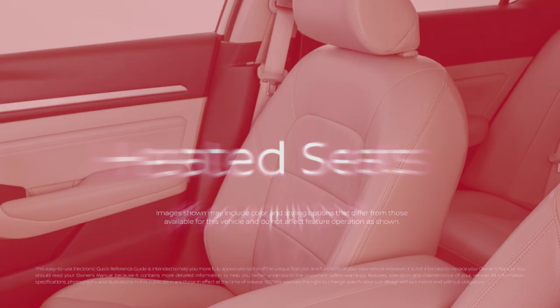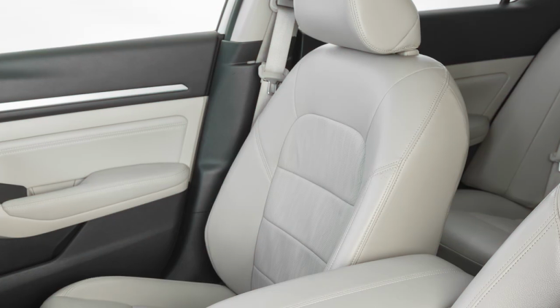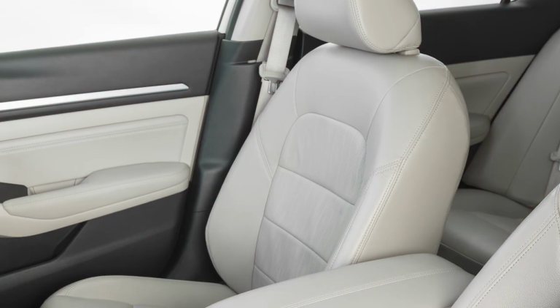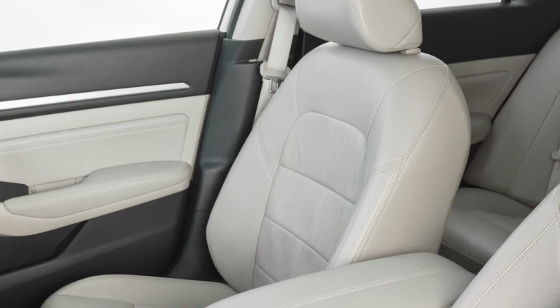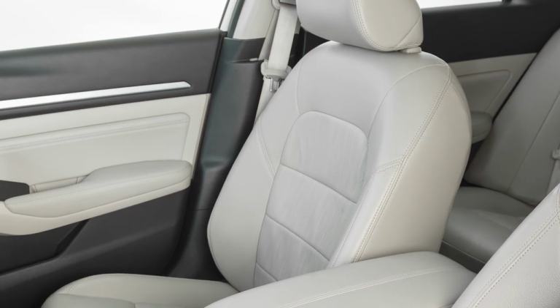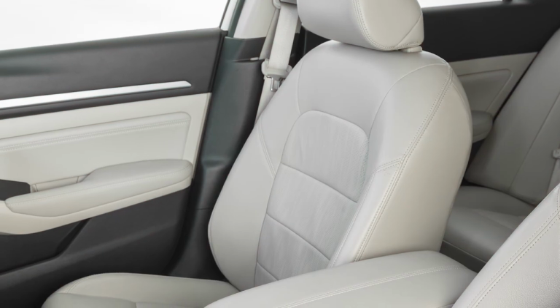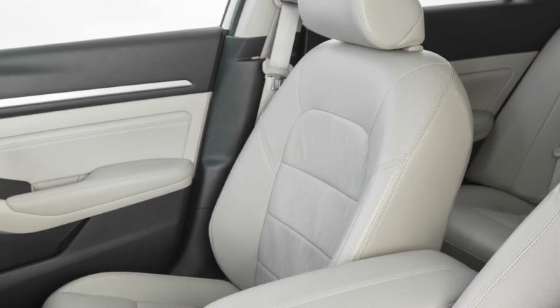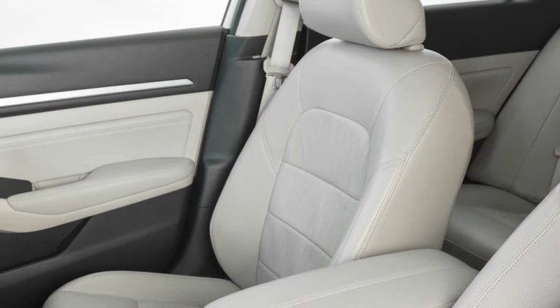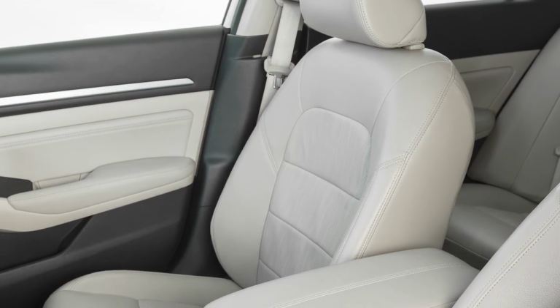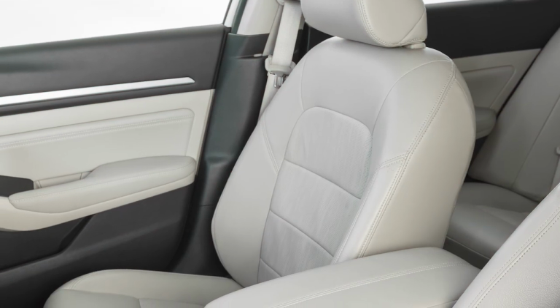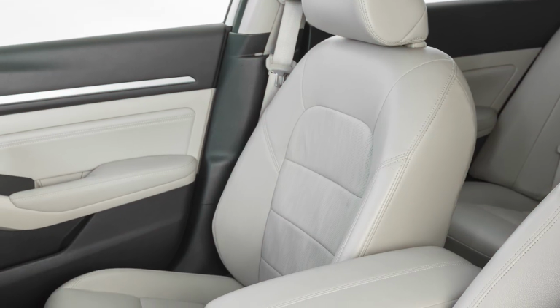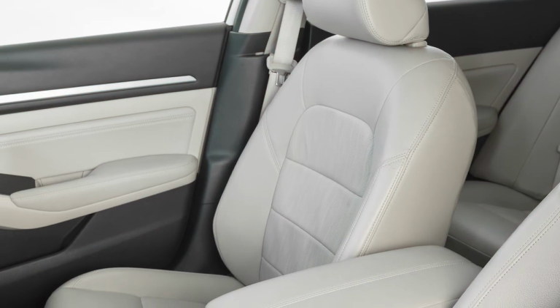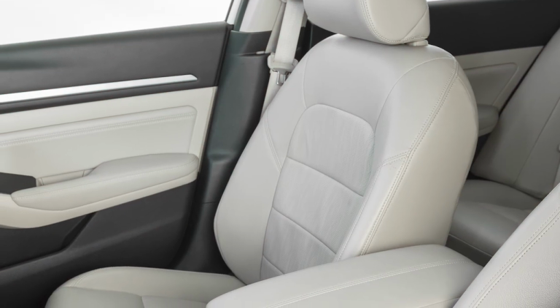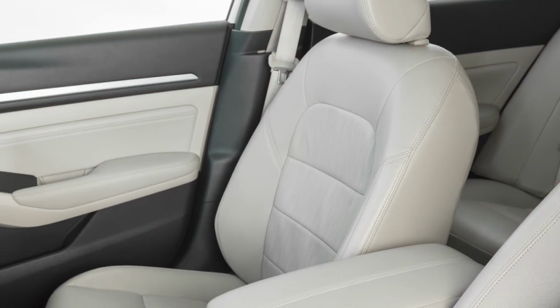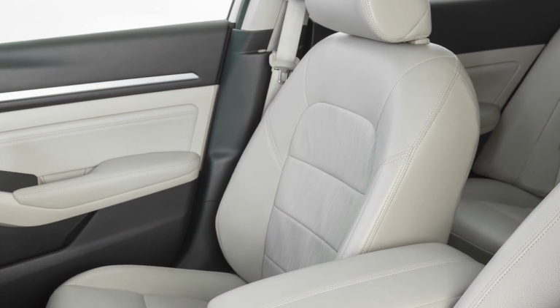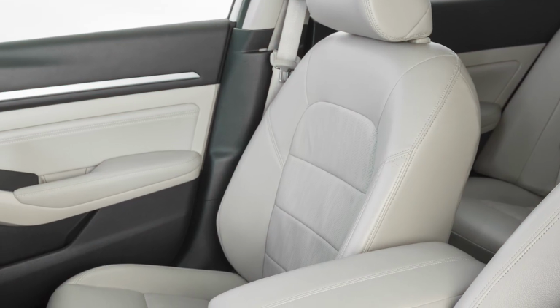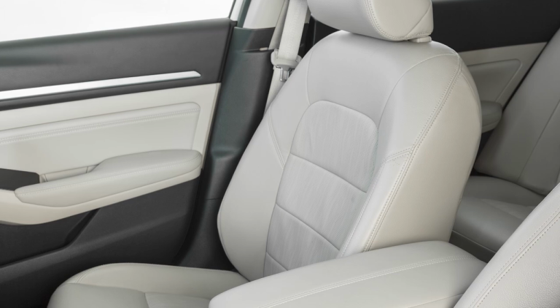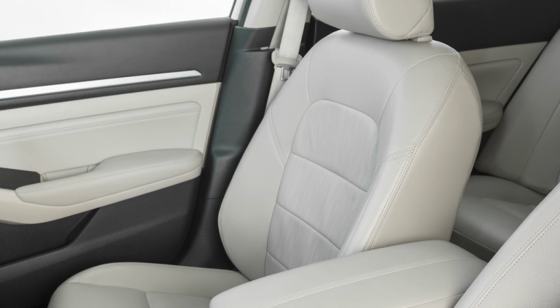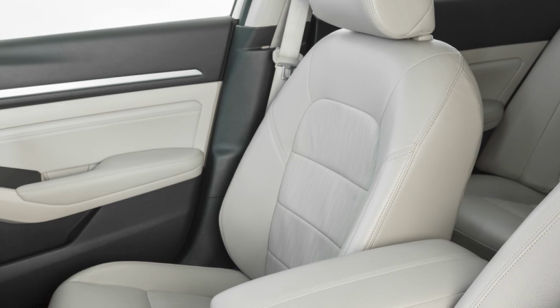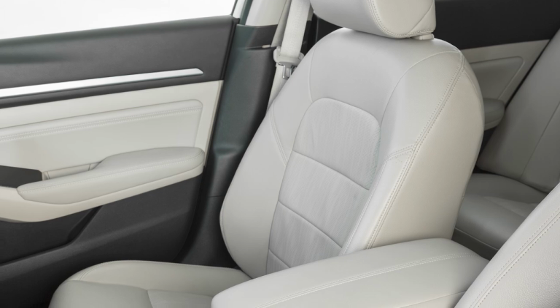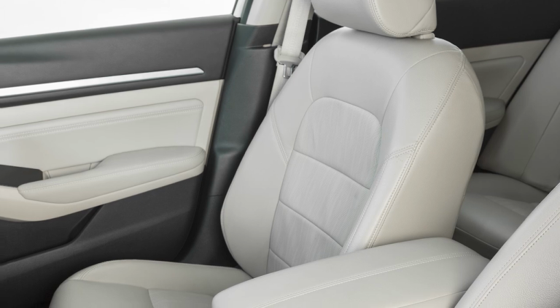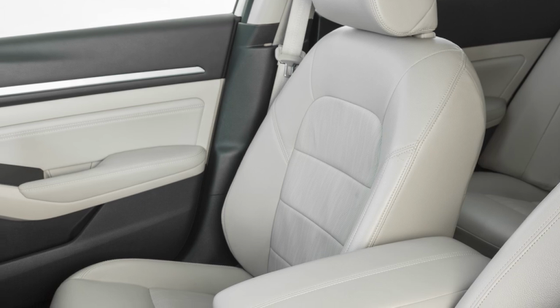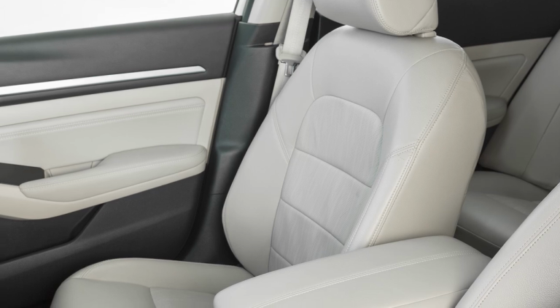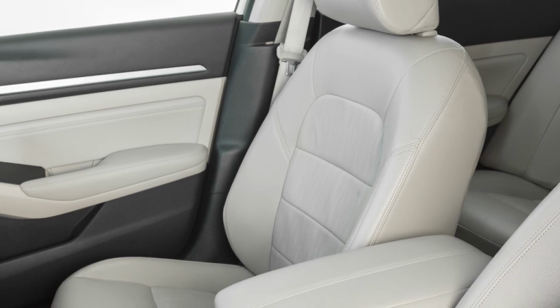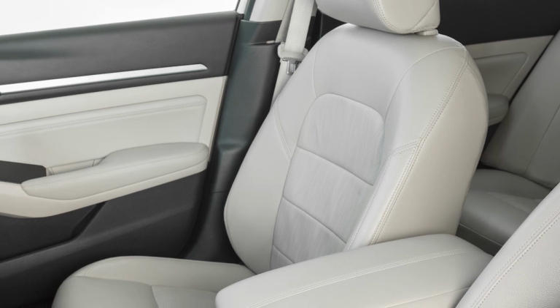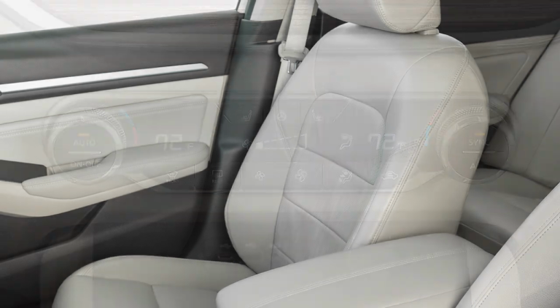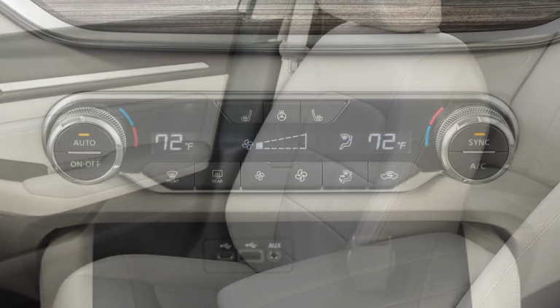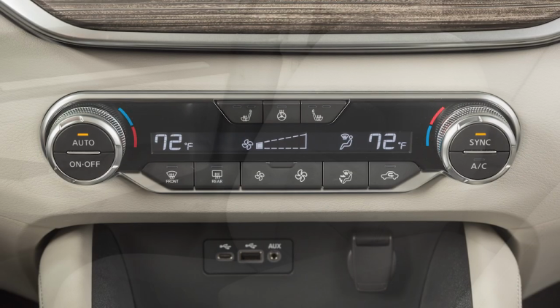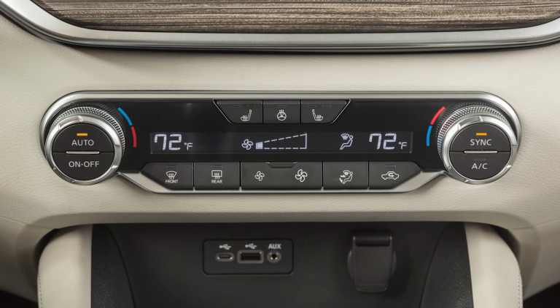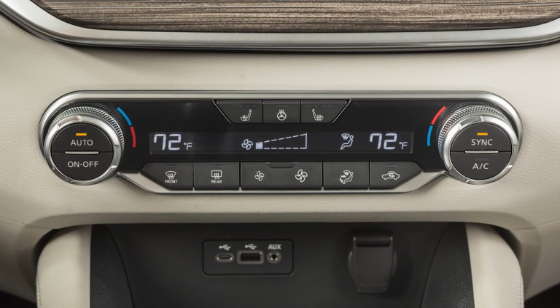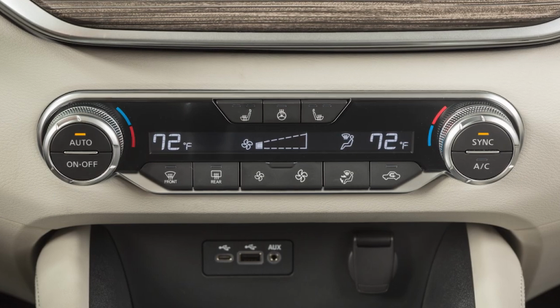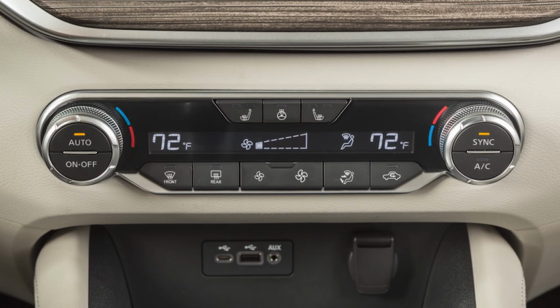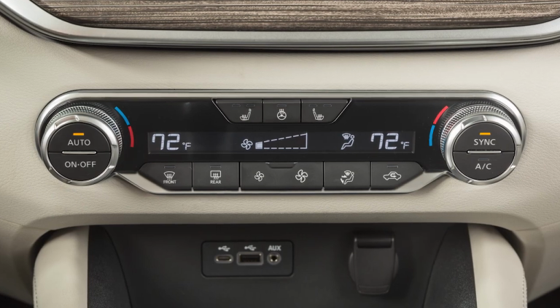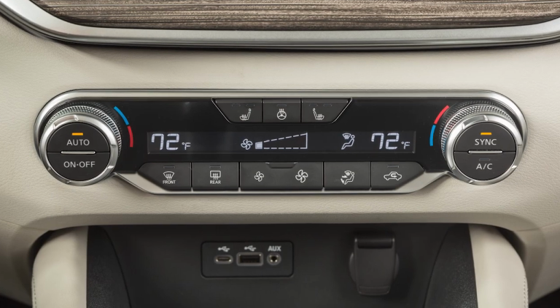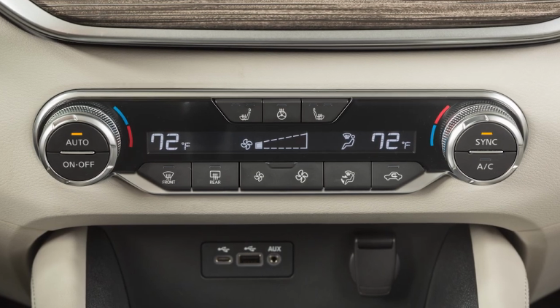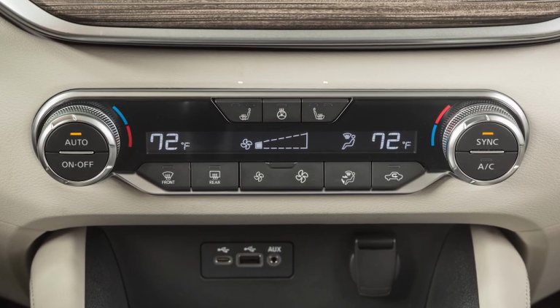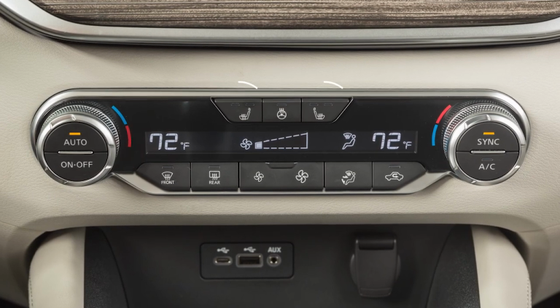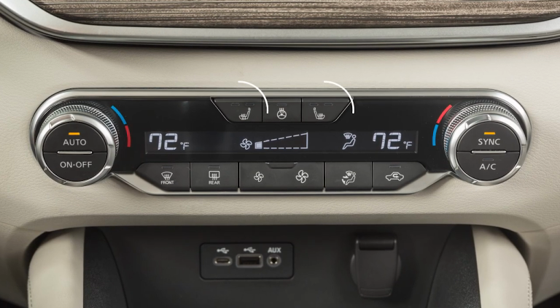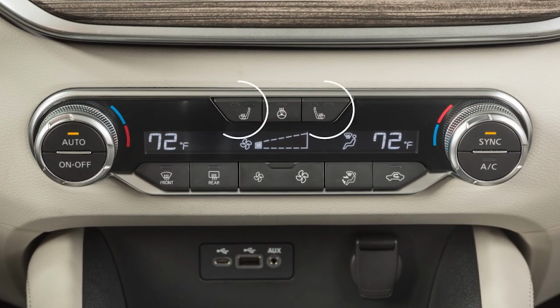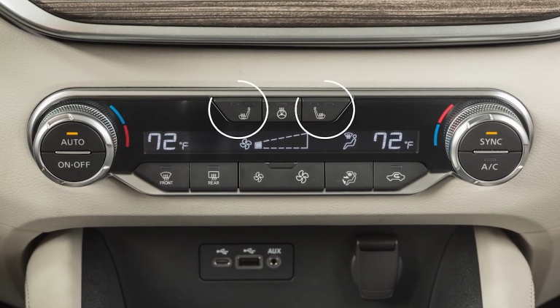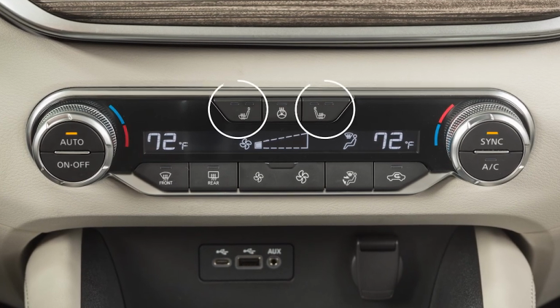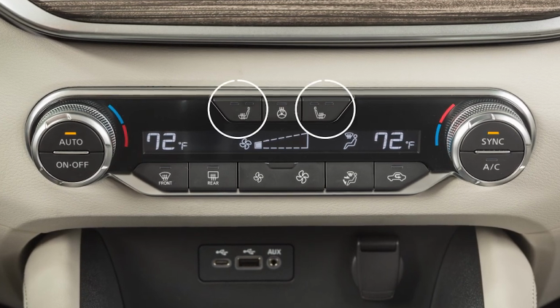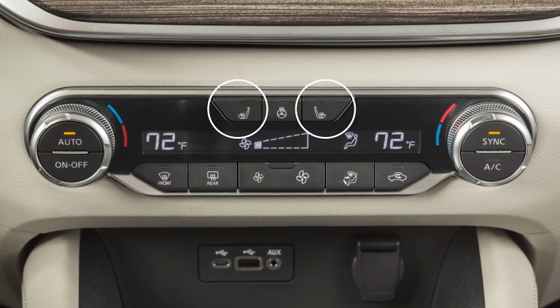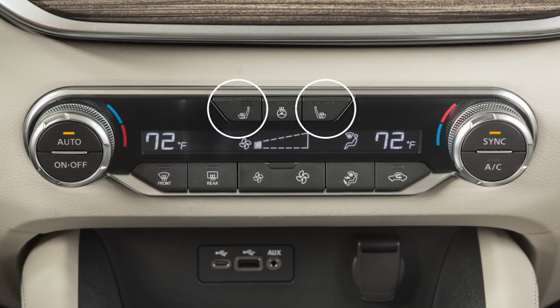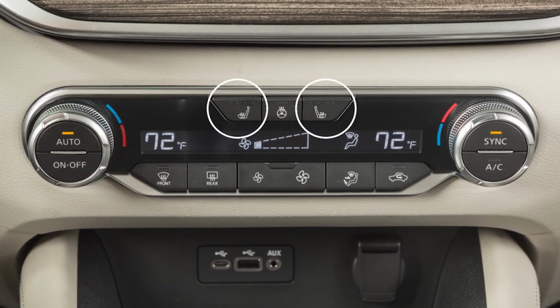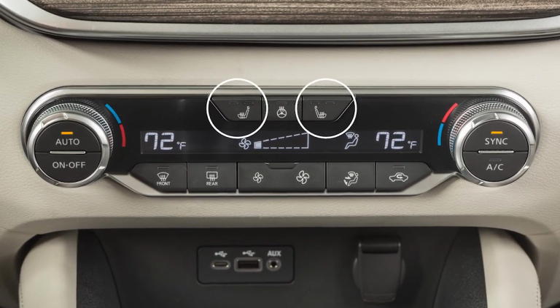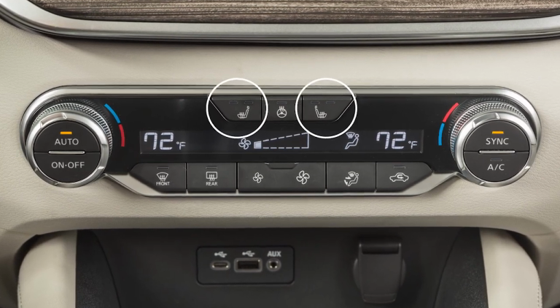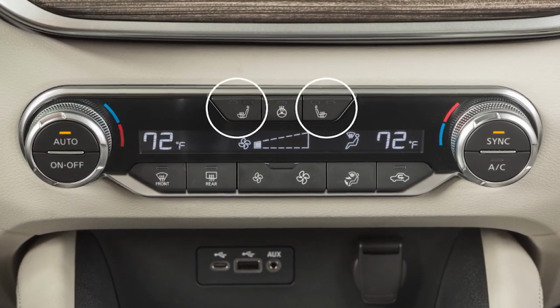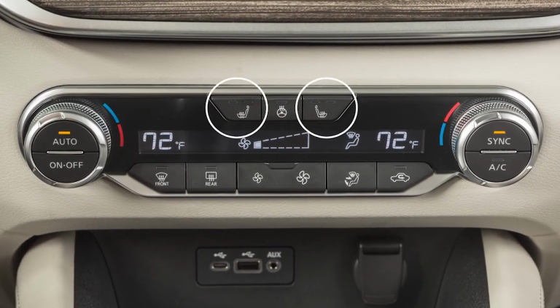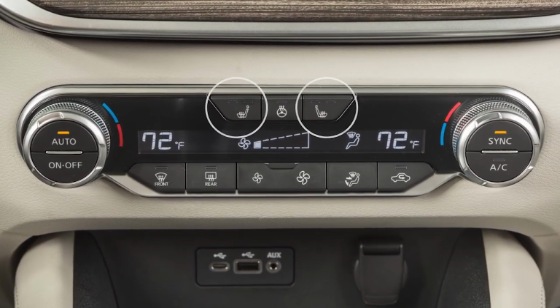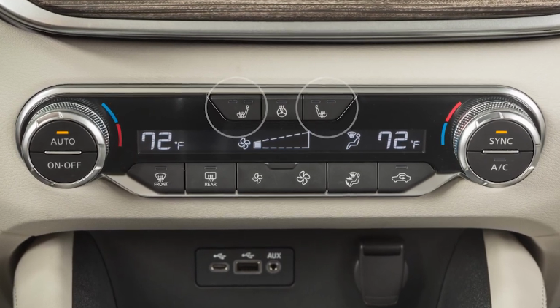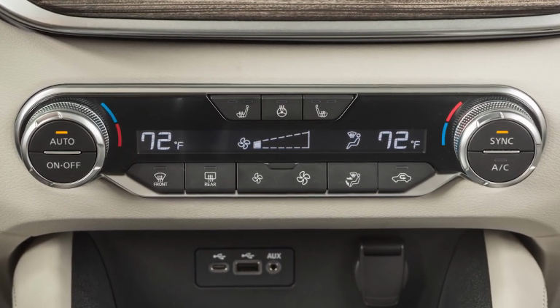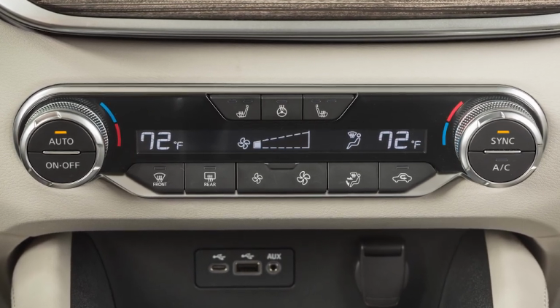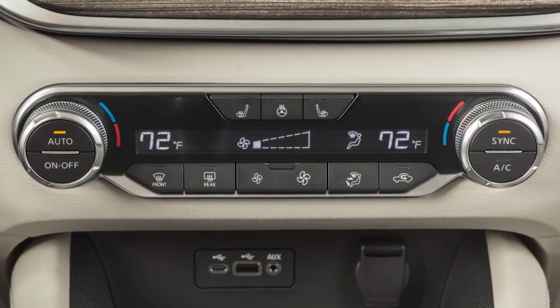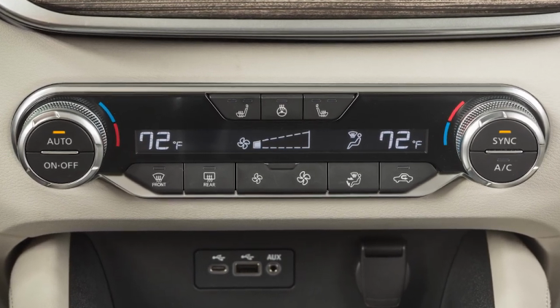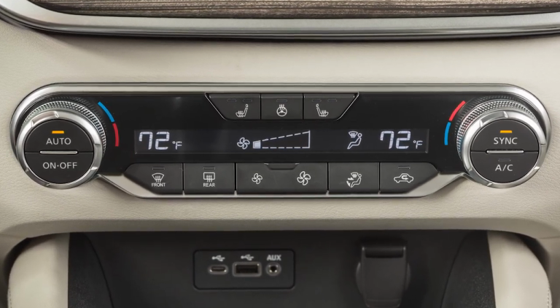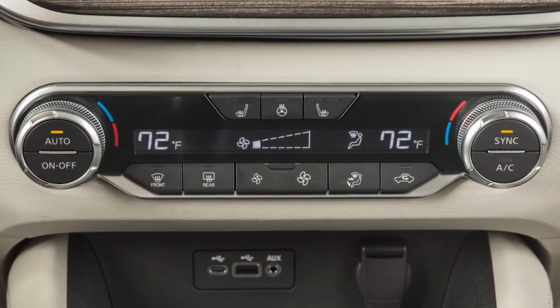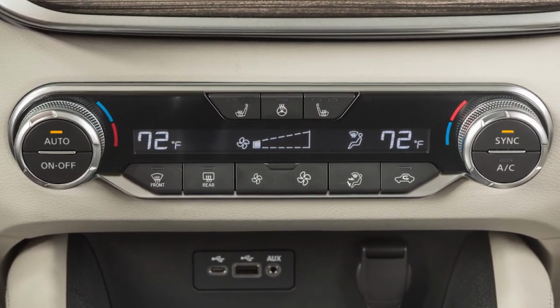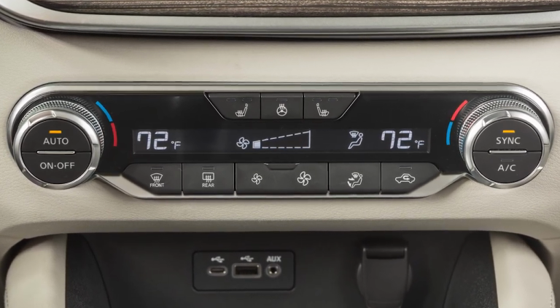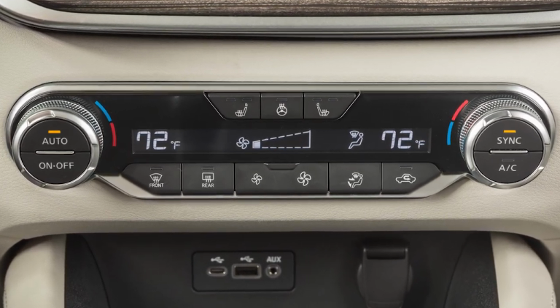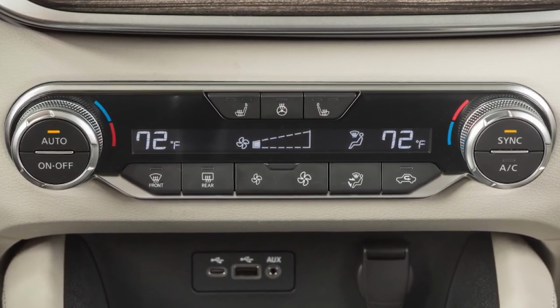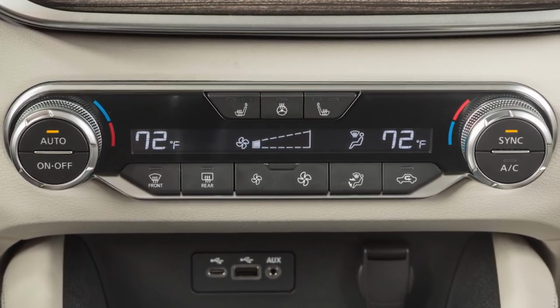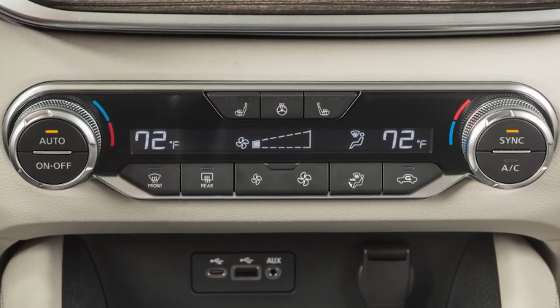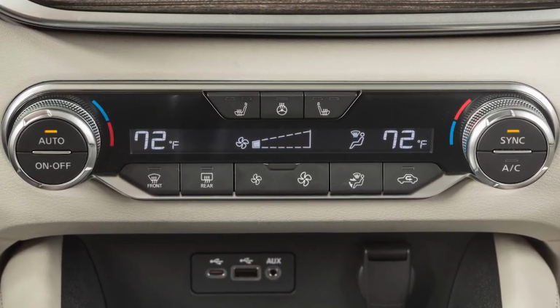If your vehicle is equipped with heated front seats, the switches are located here and can be operated independently of each other.